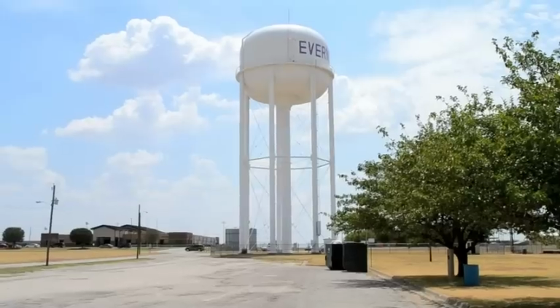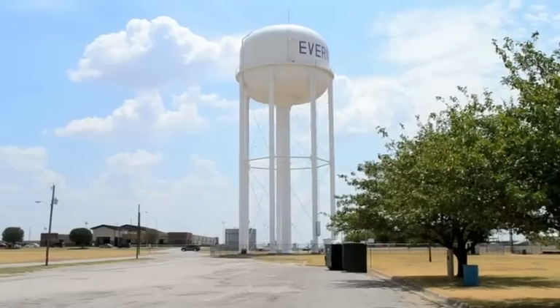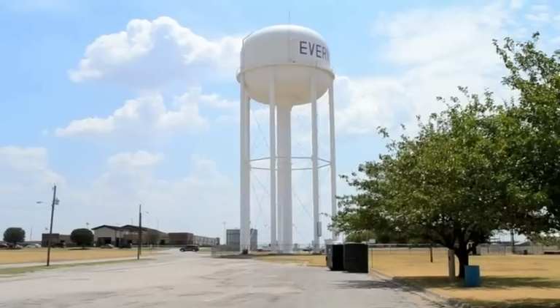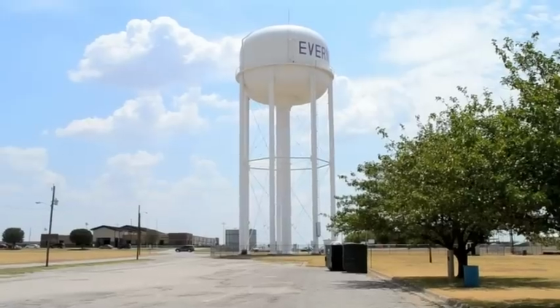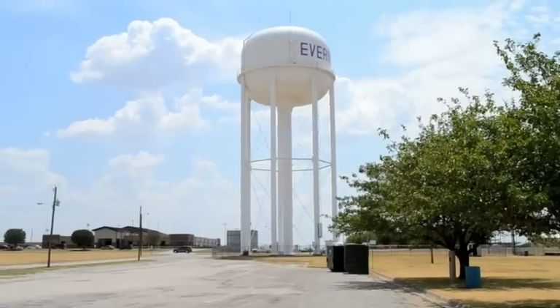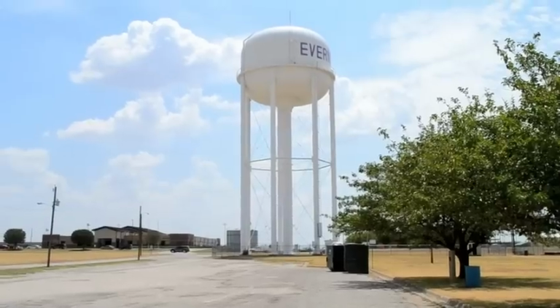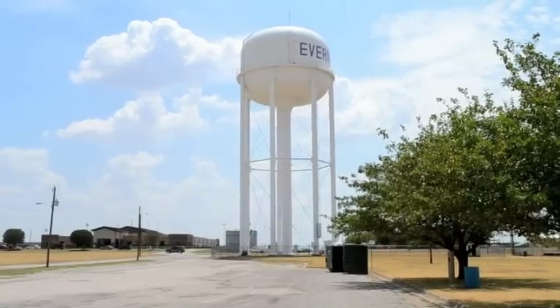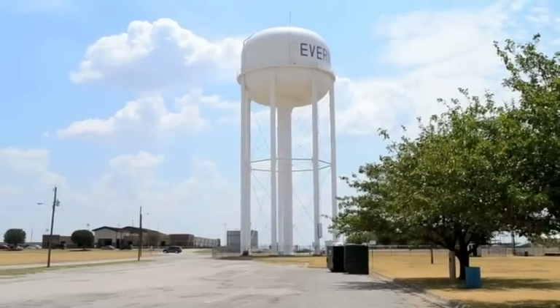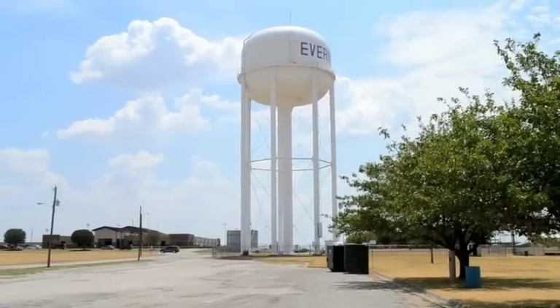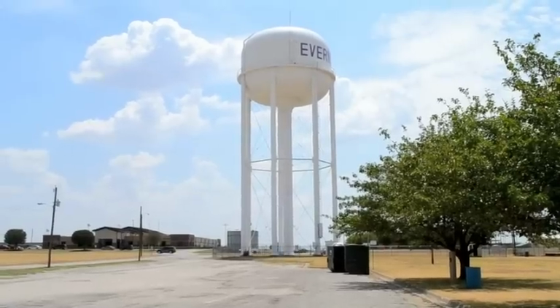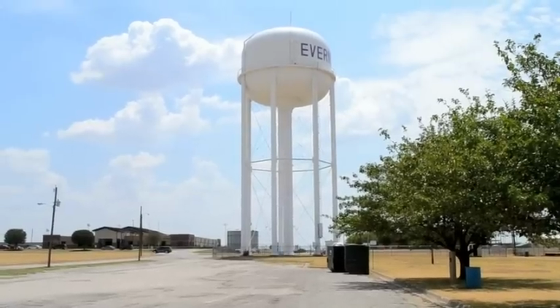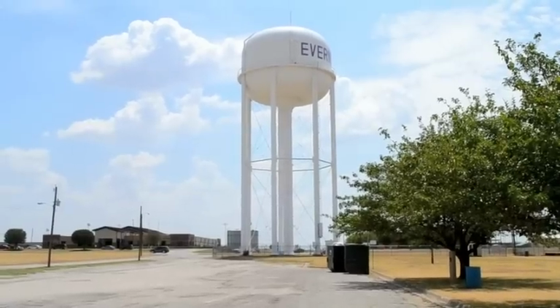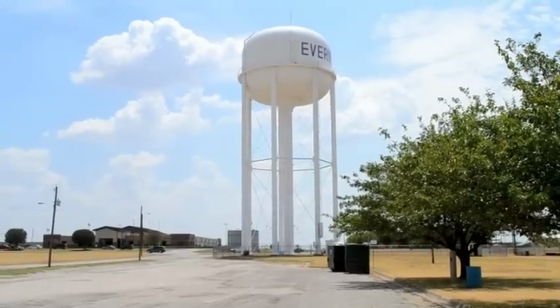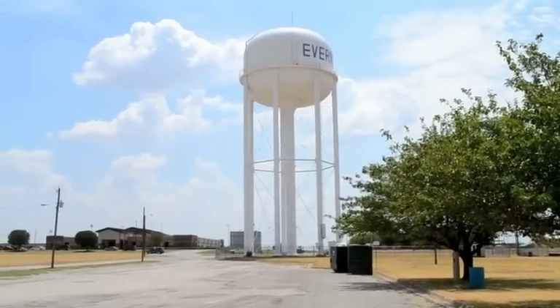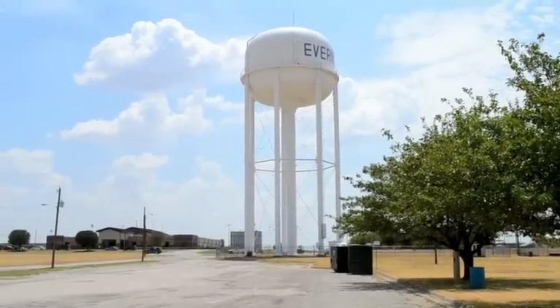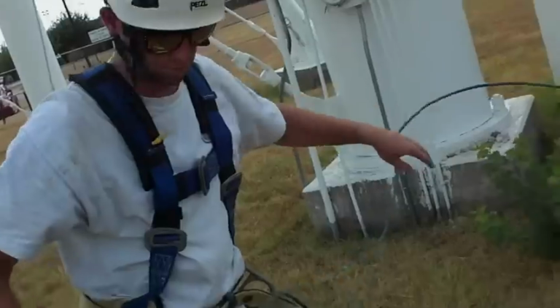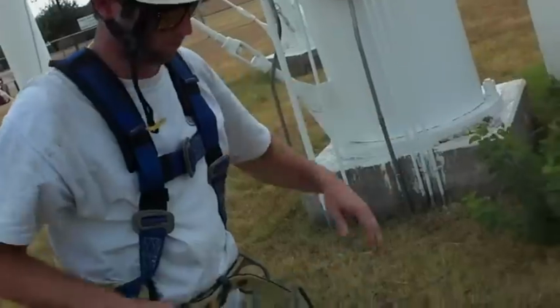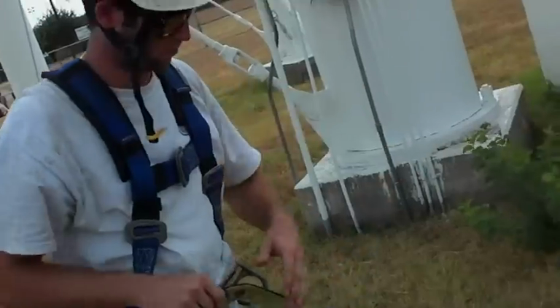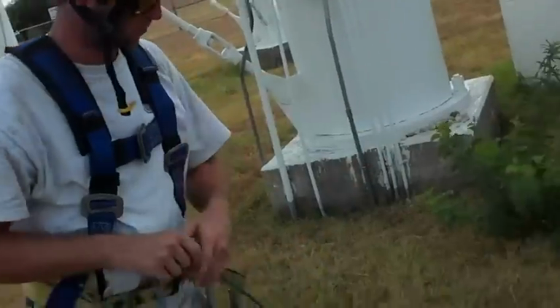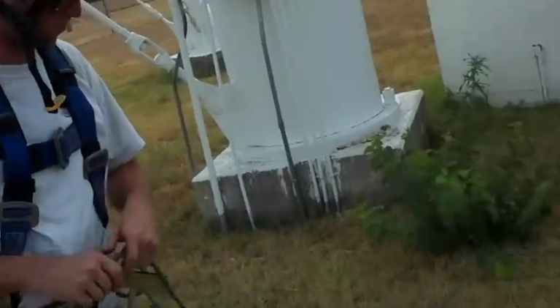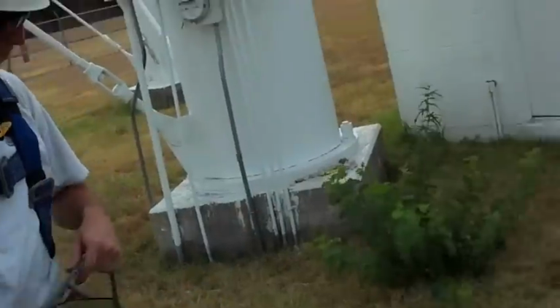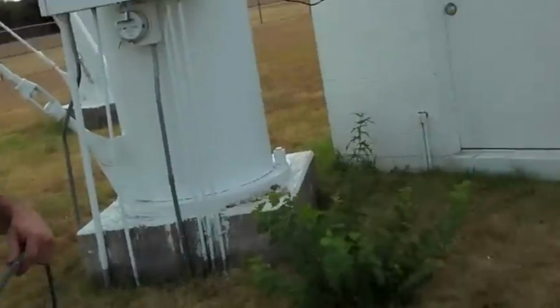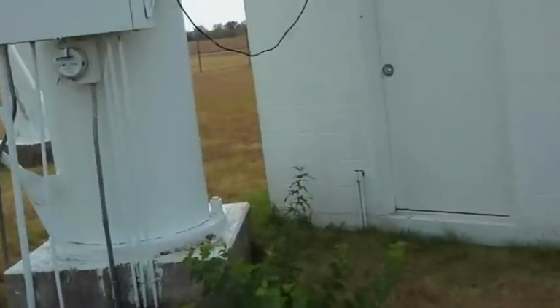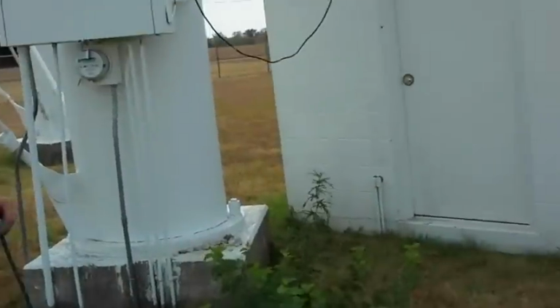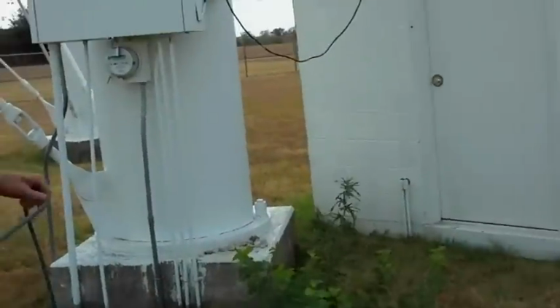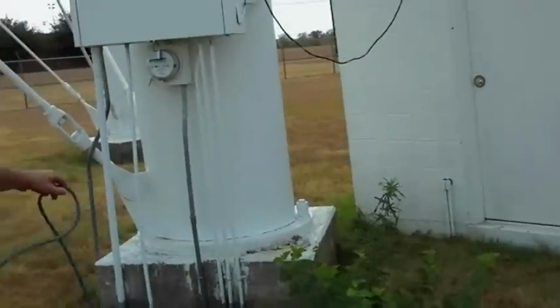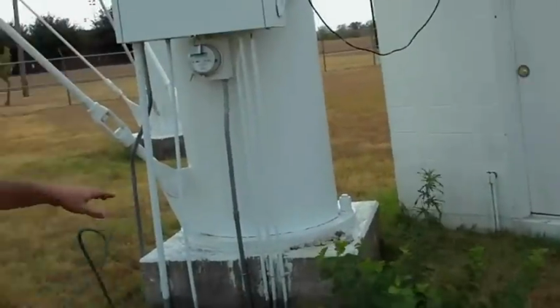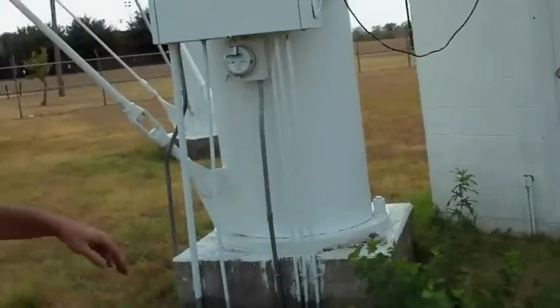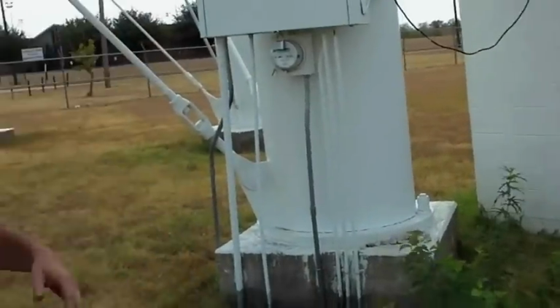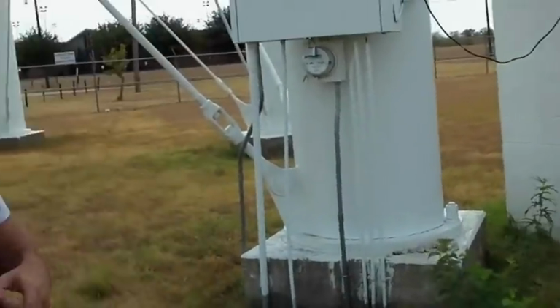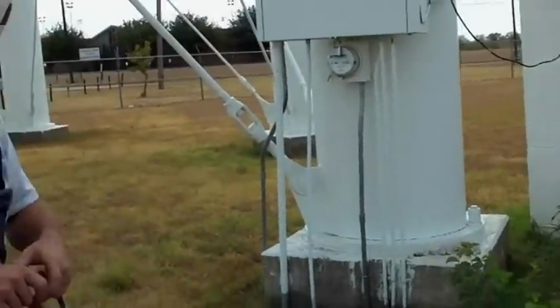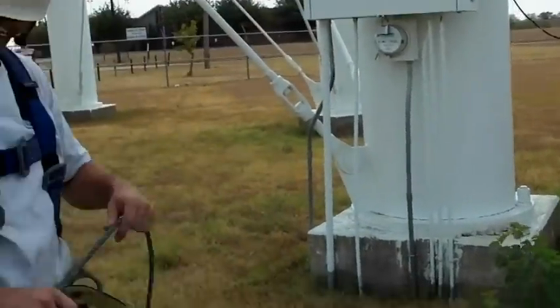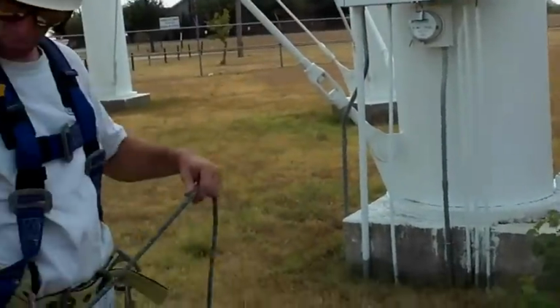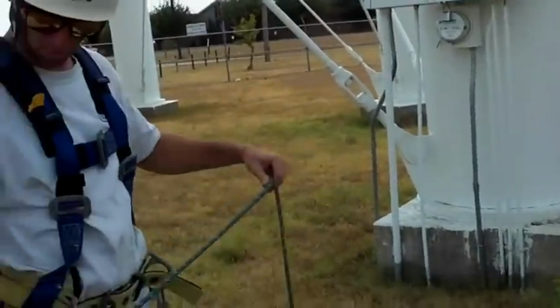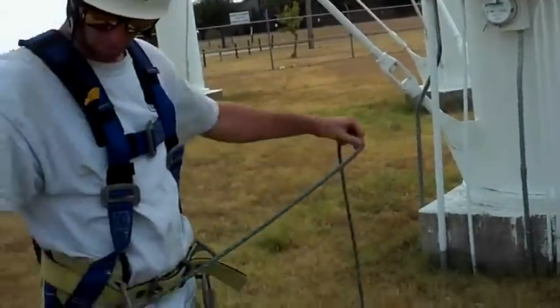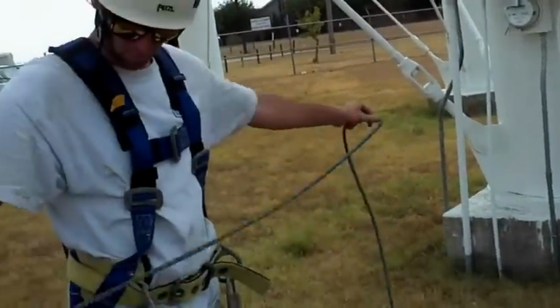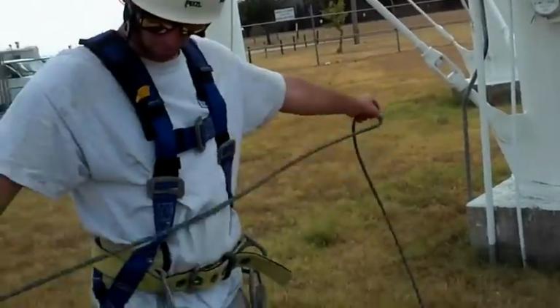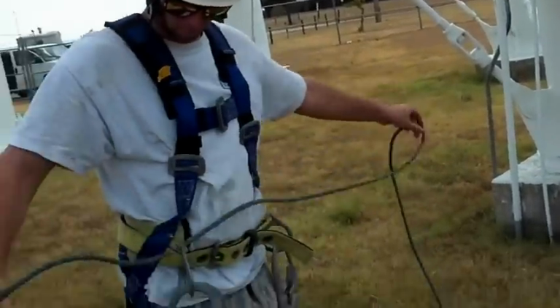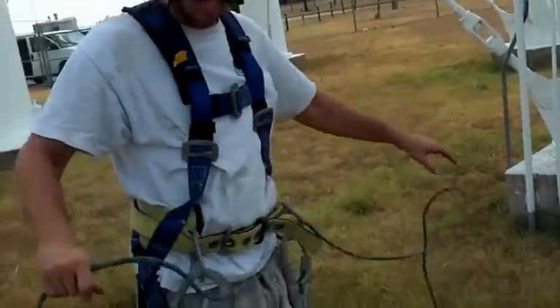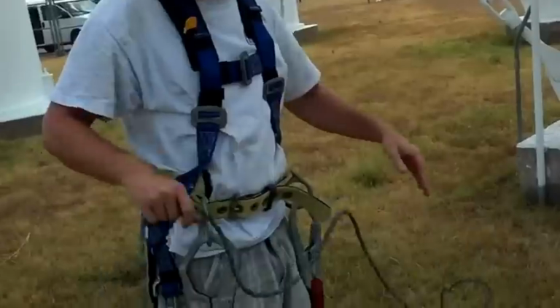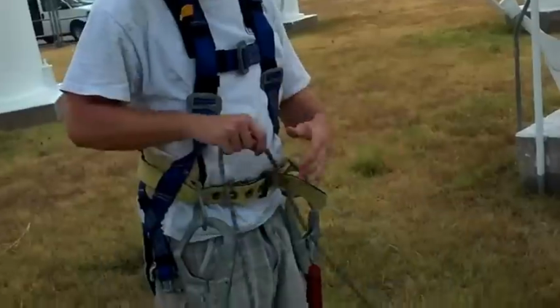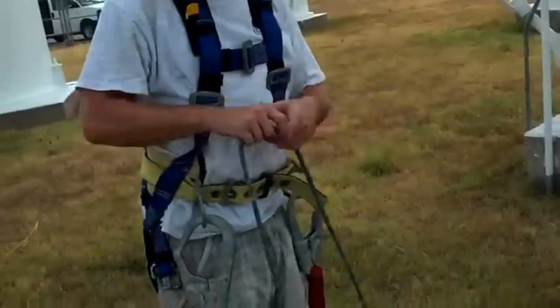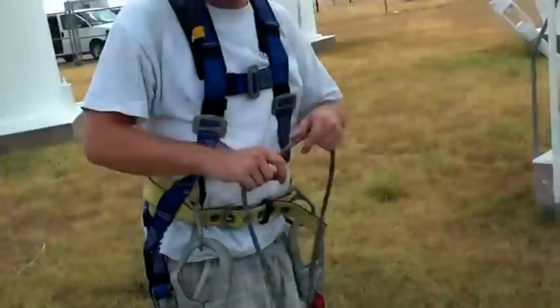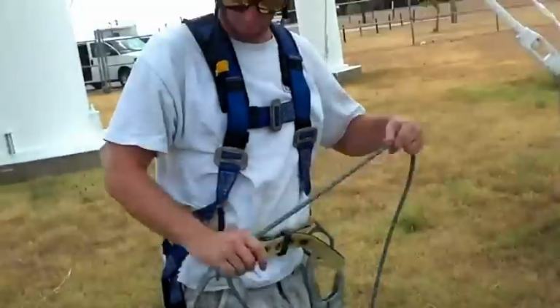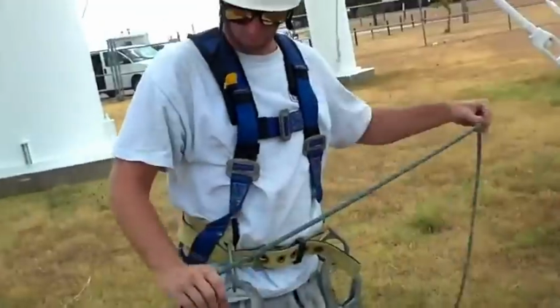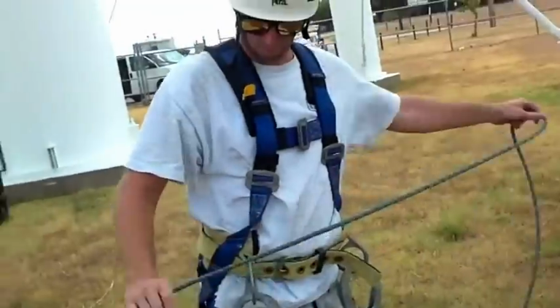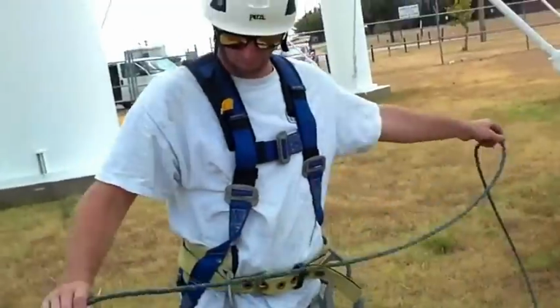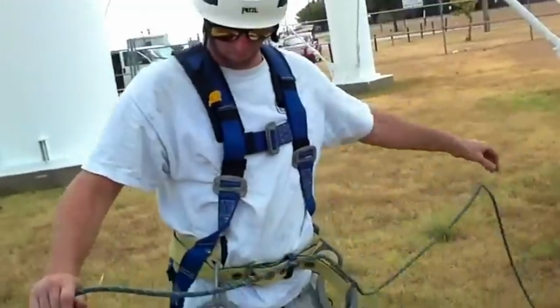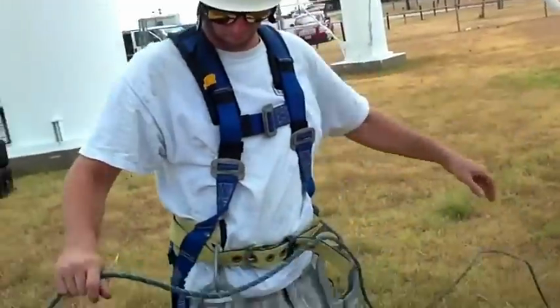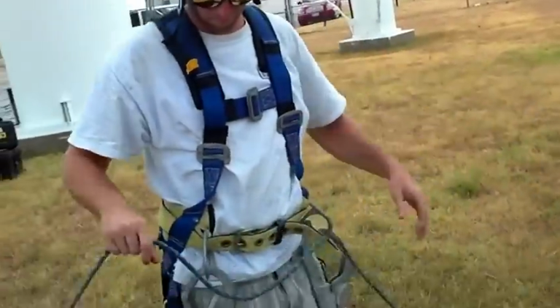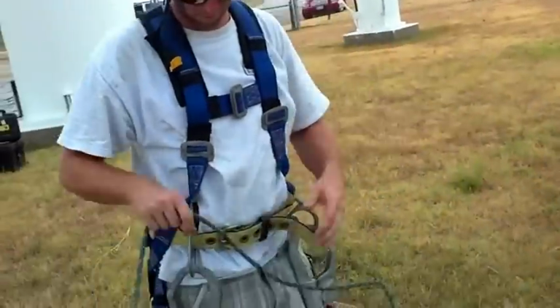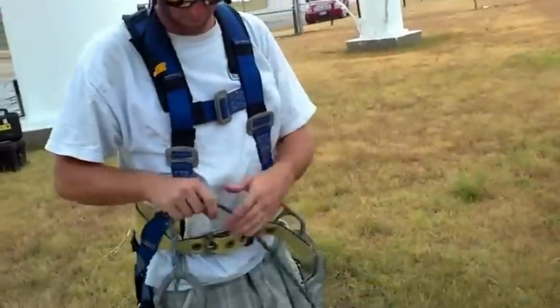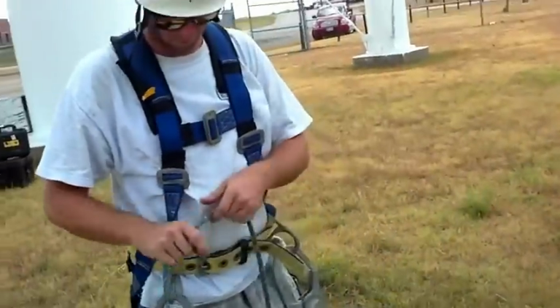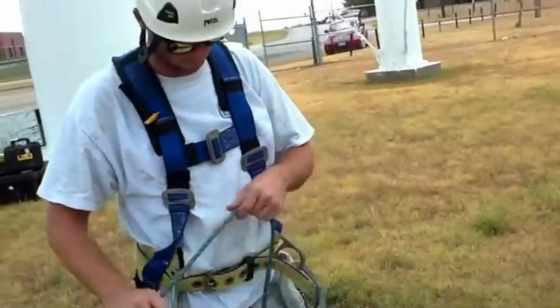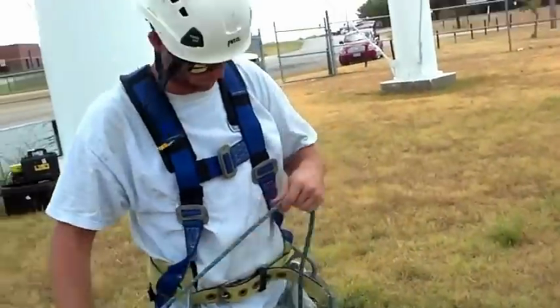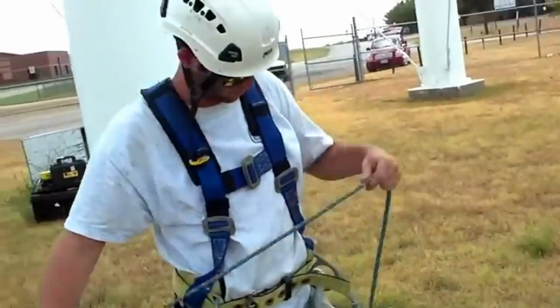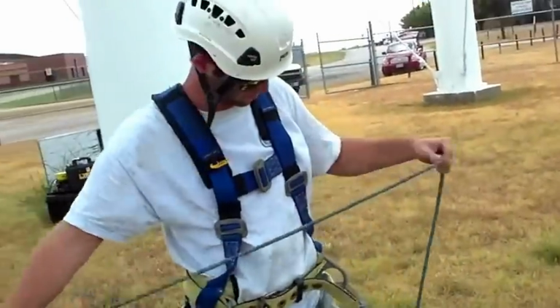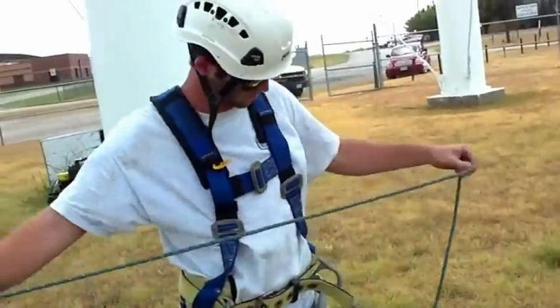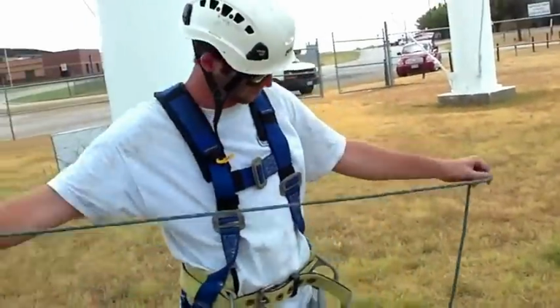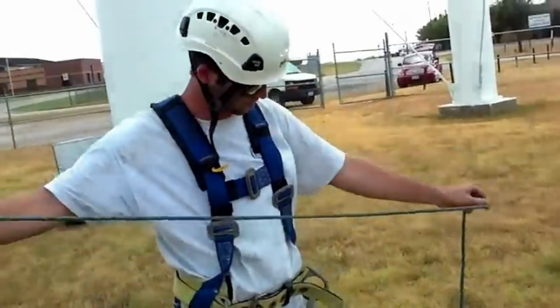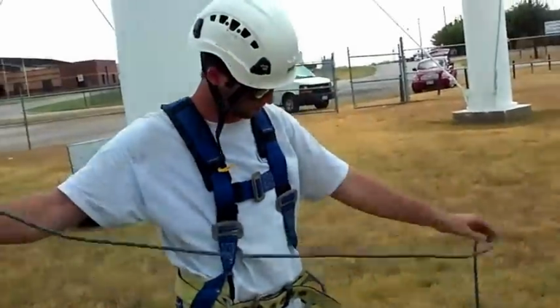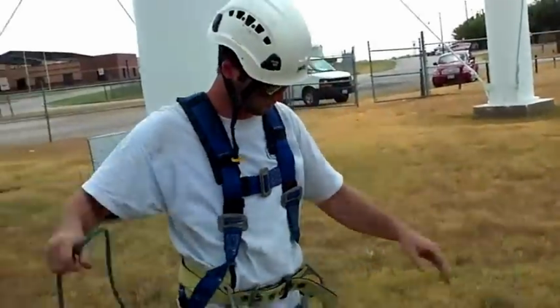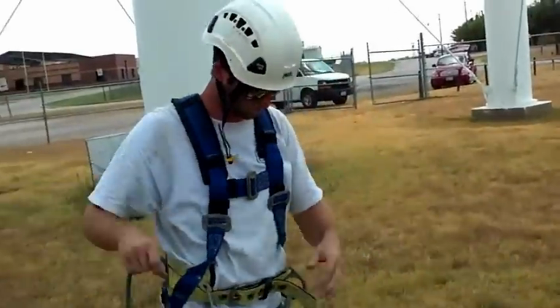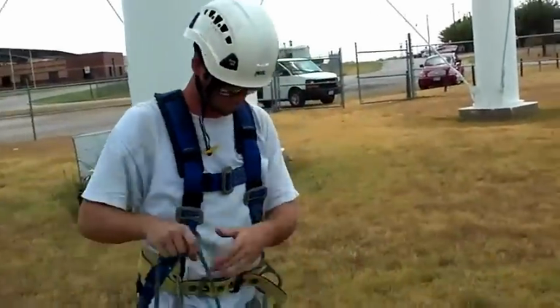Today we're inspecting this water storage tower. Municipal drinking water is stored in tanks and towers before it goes to your tap.